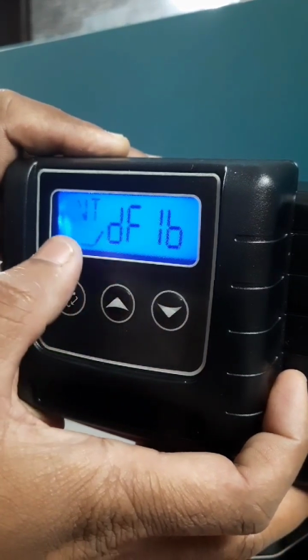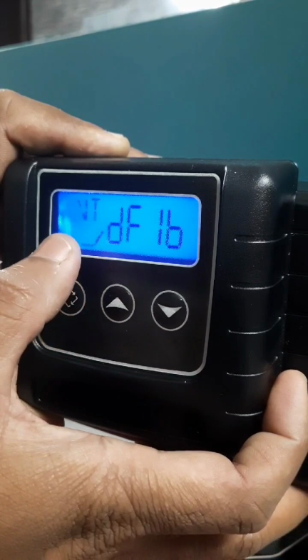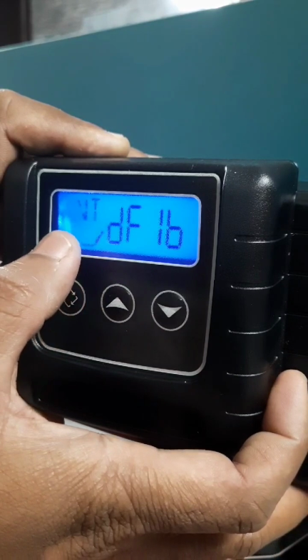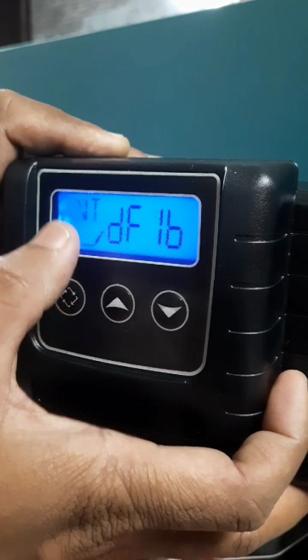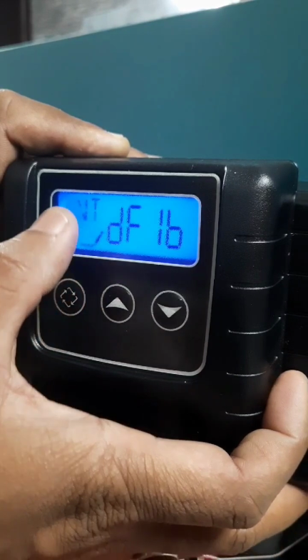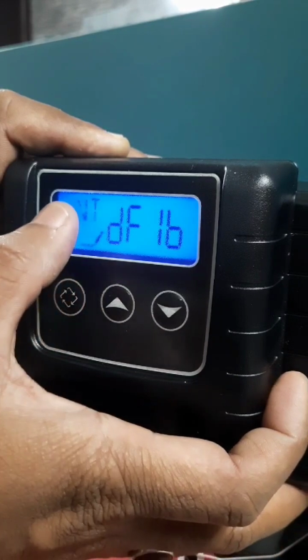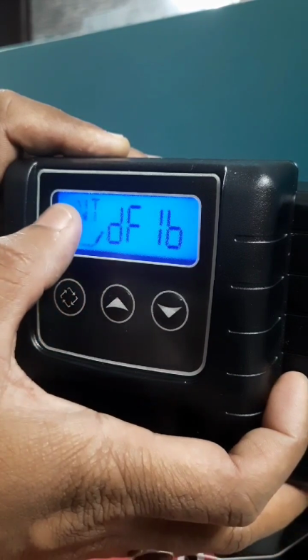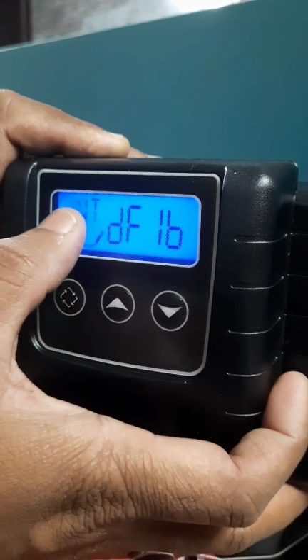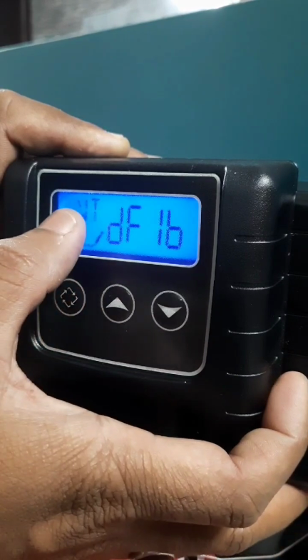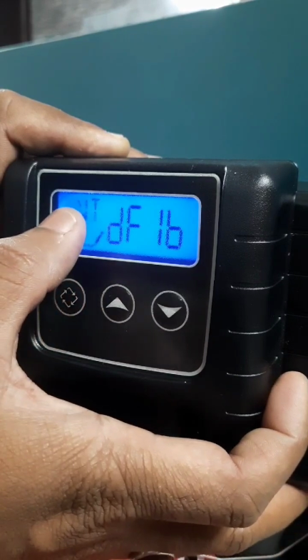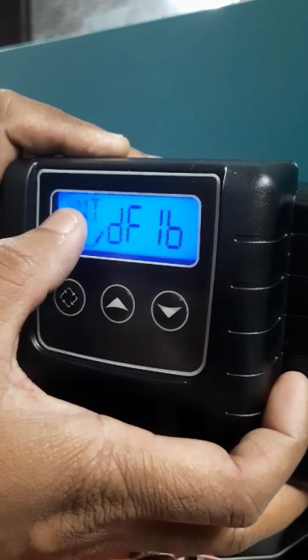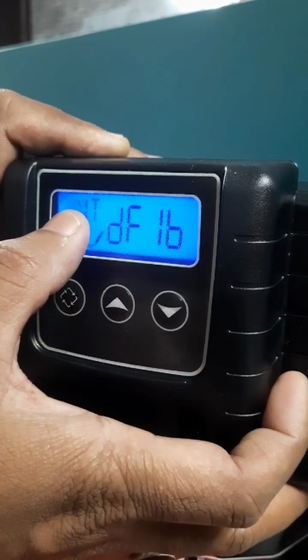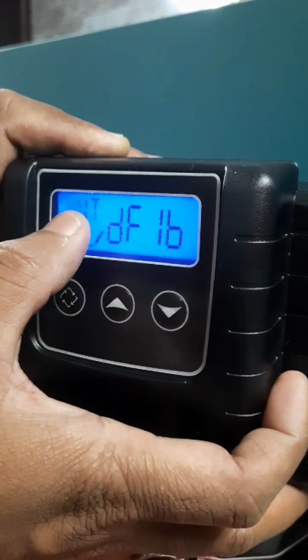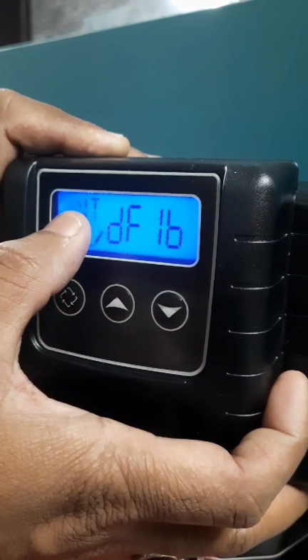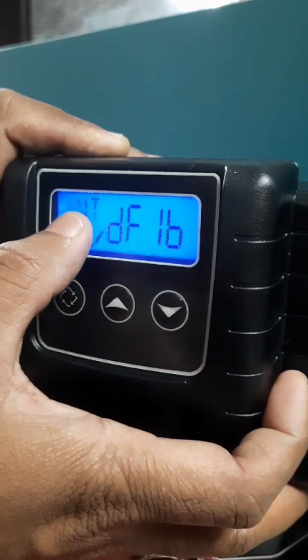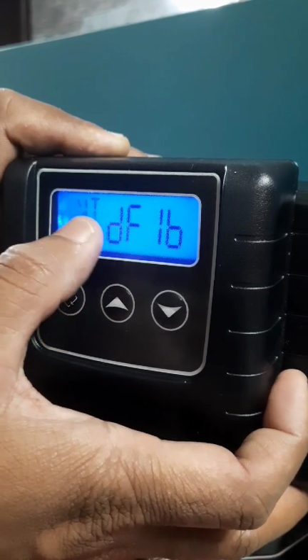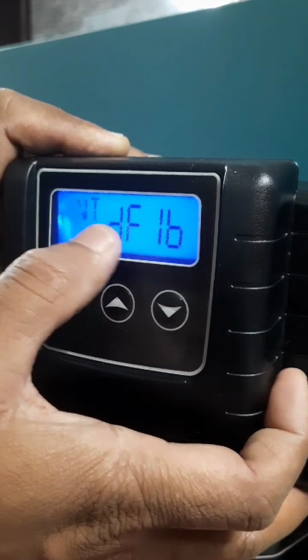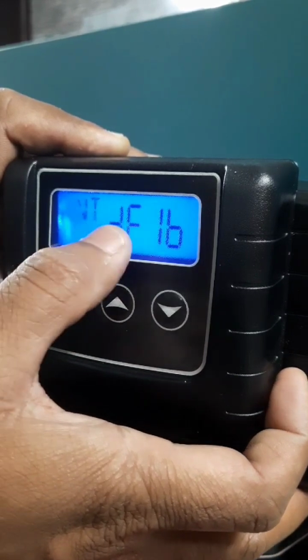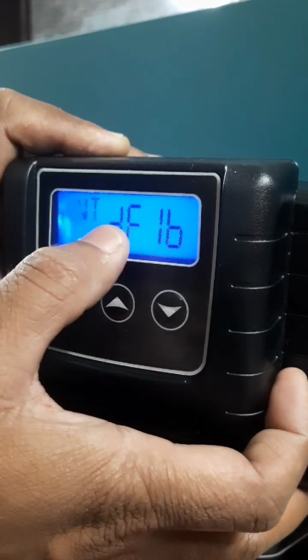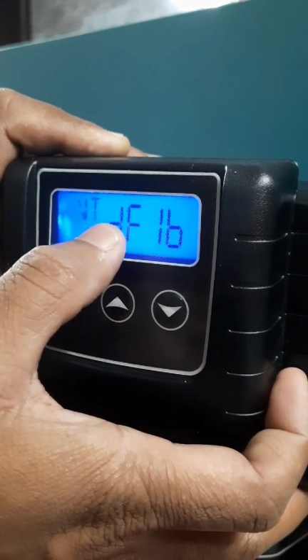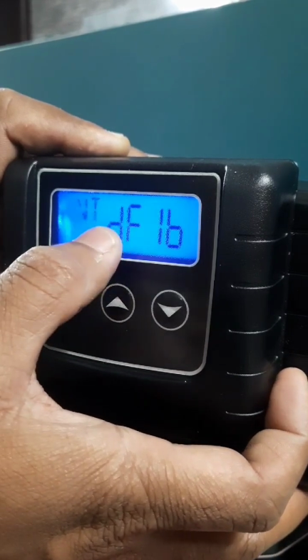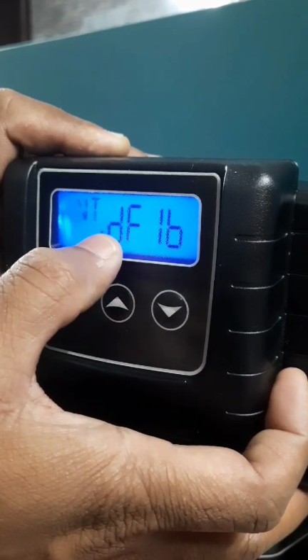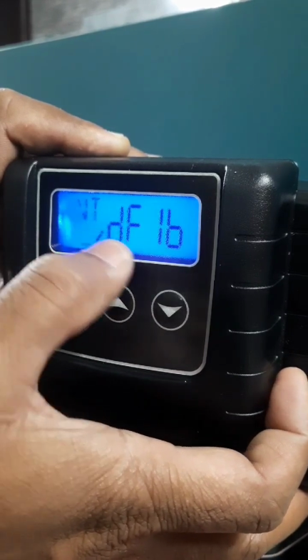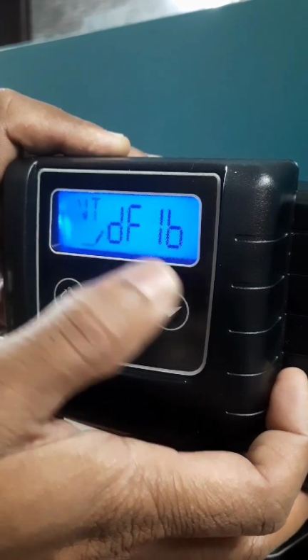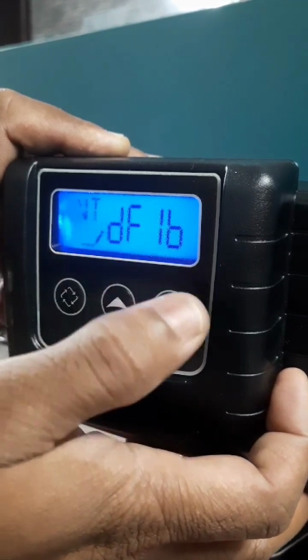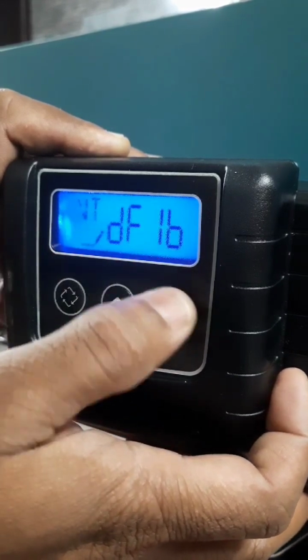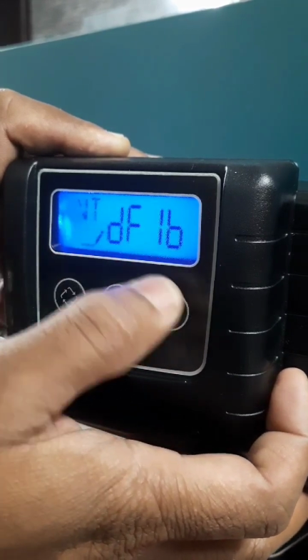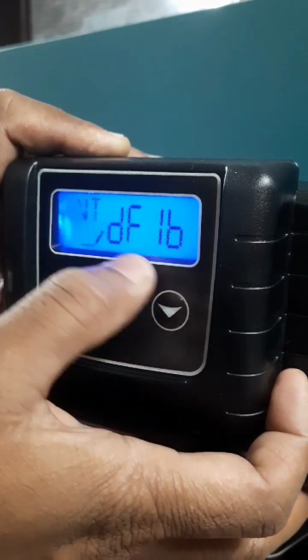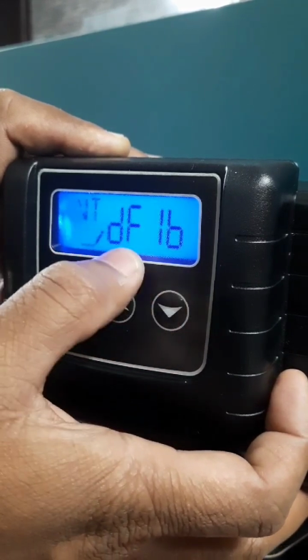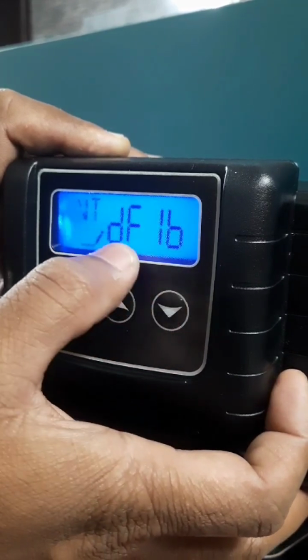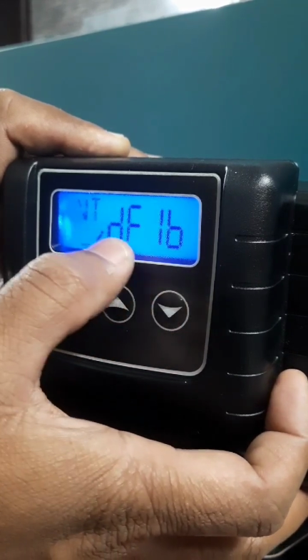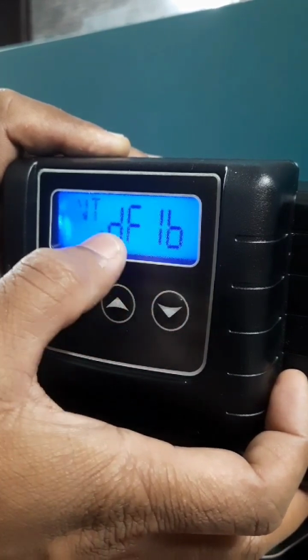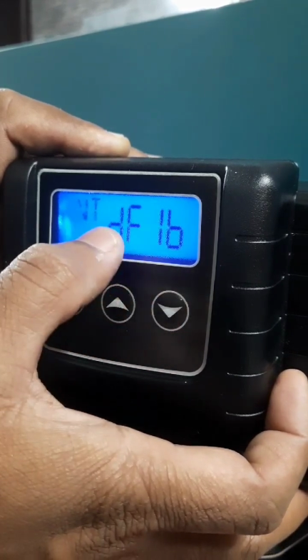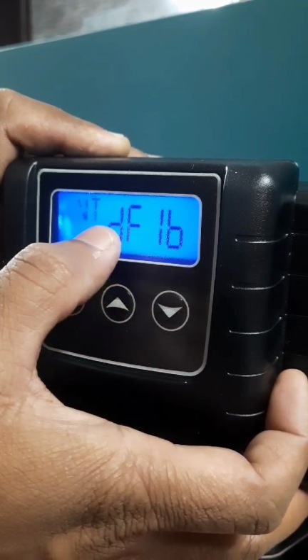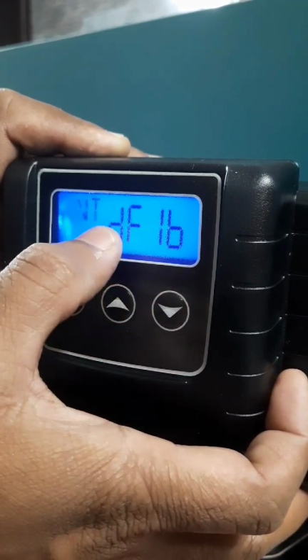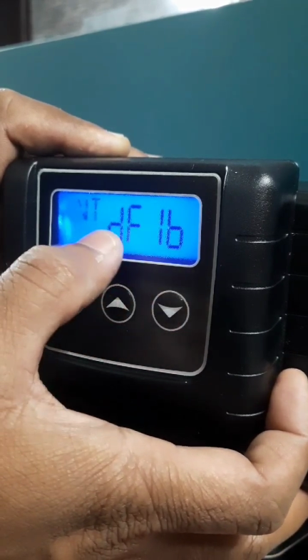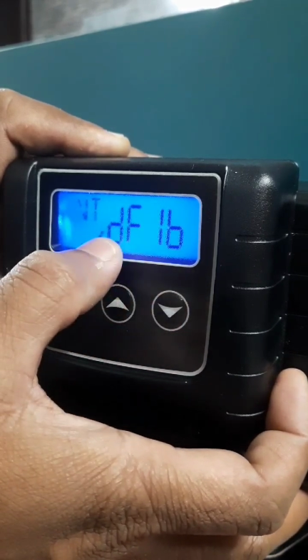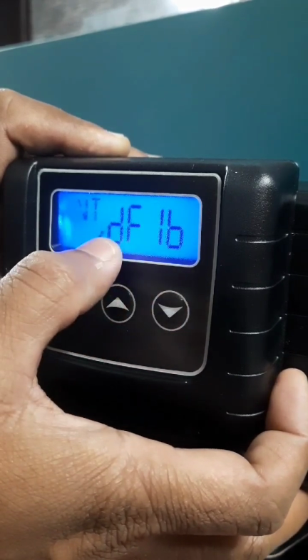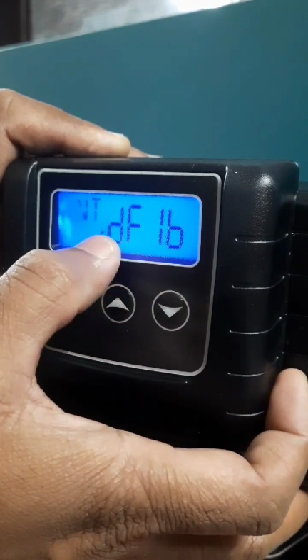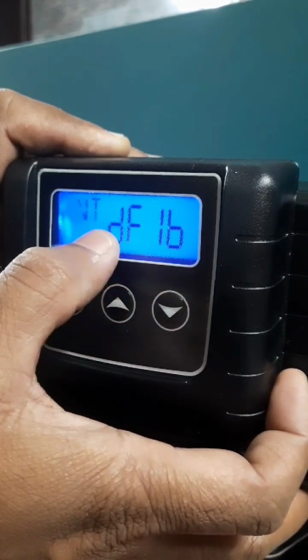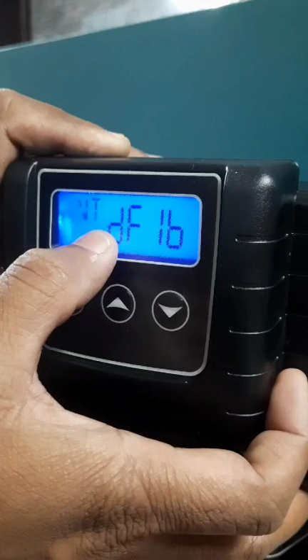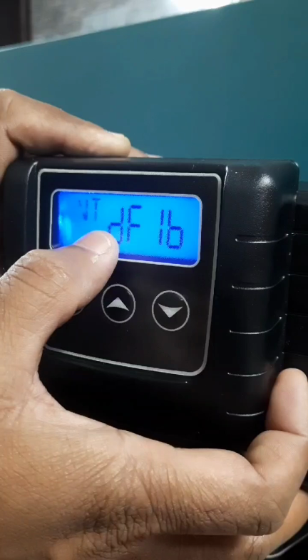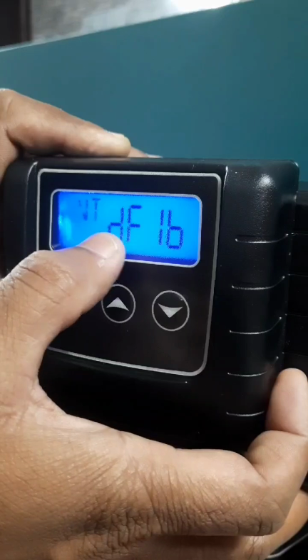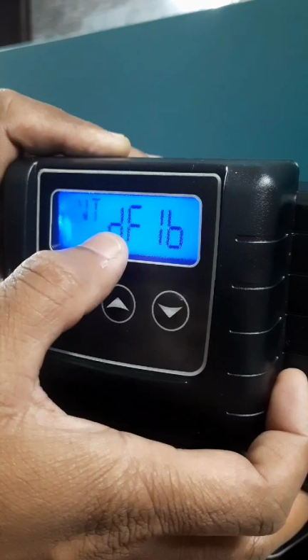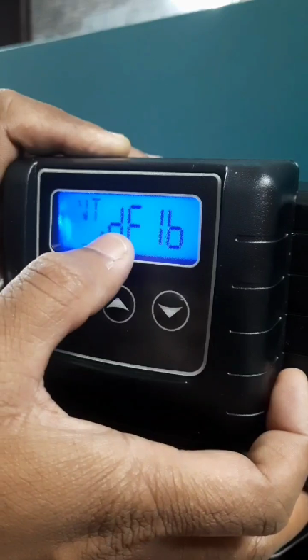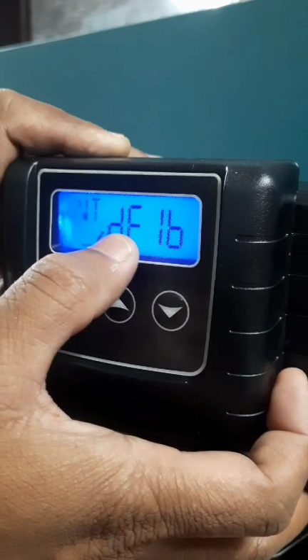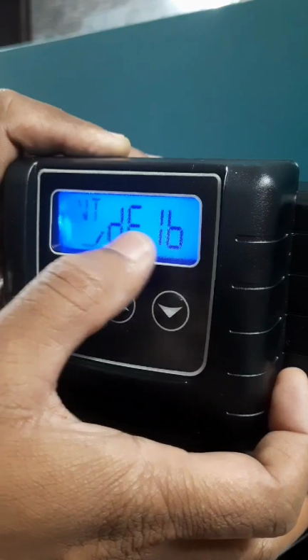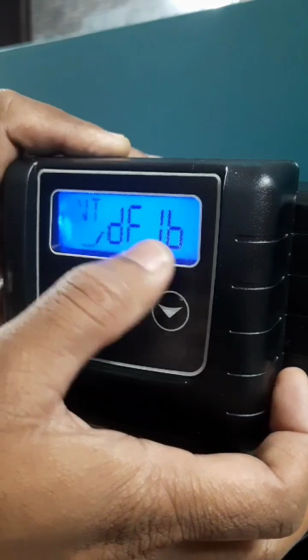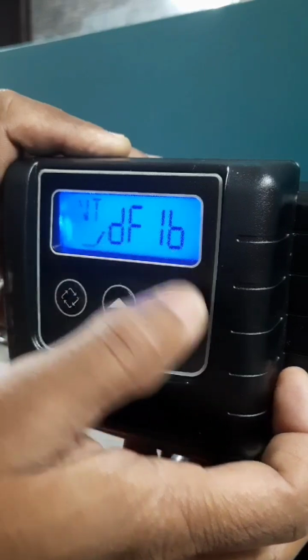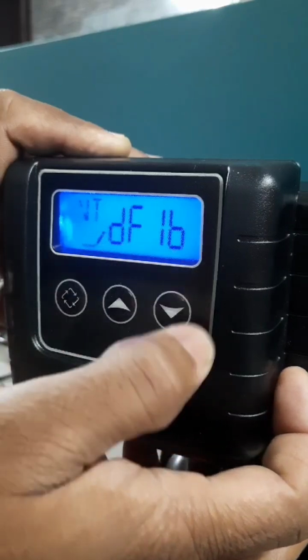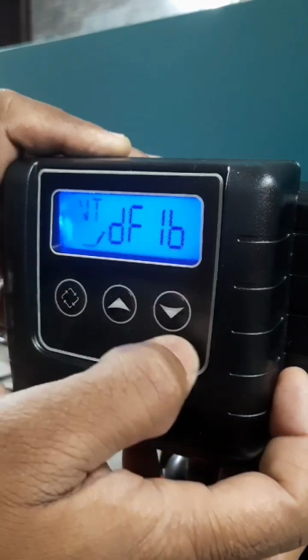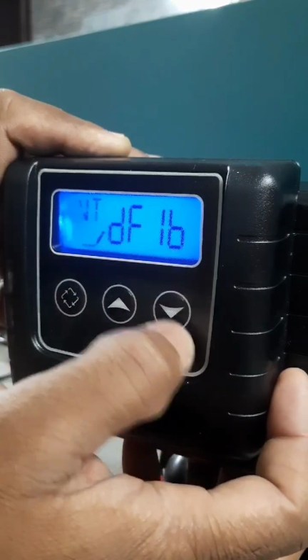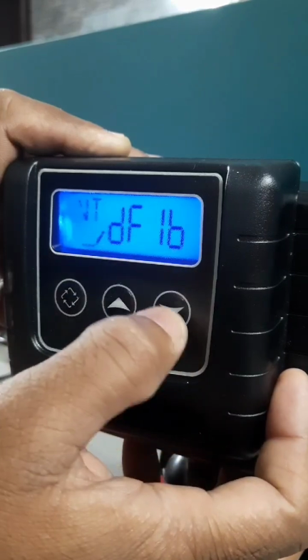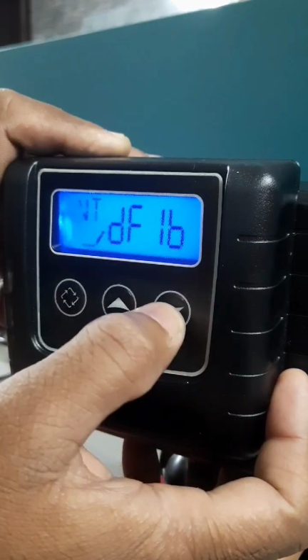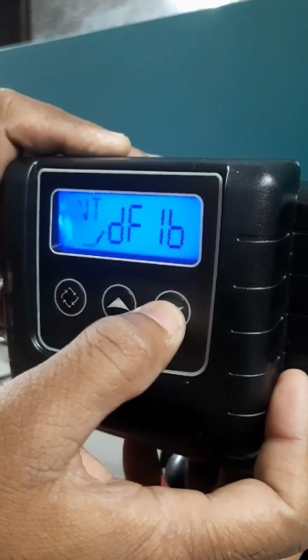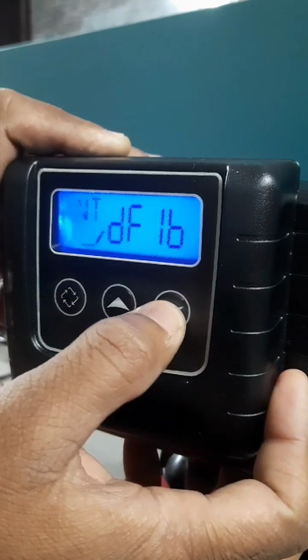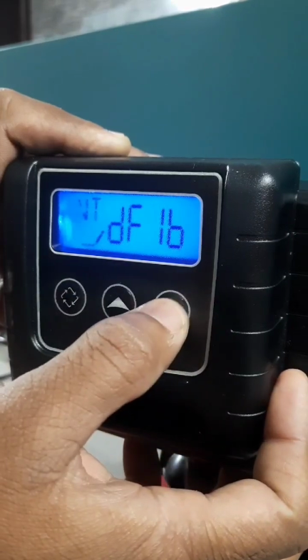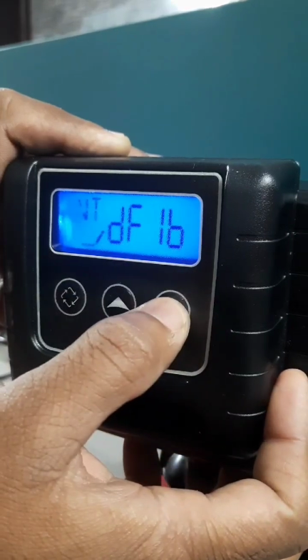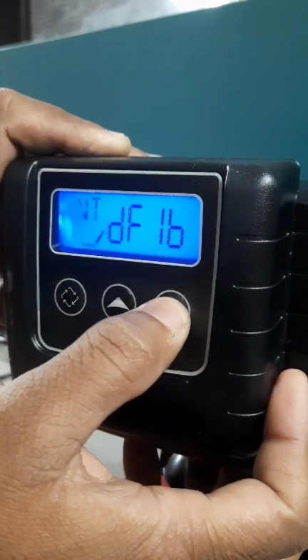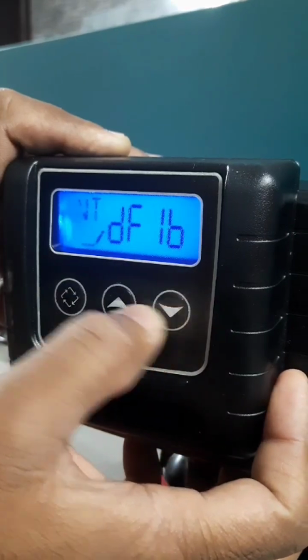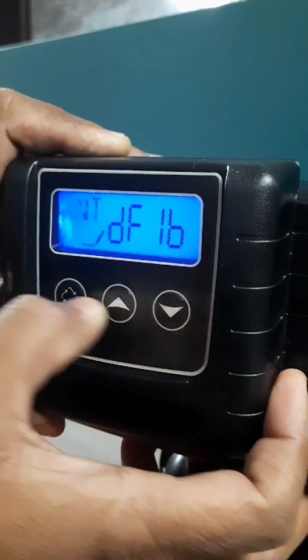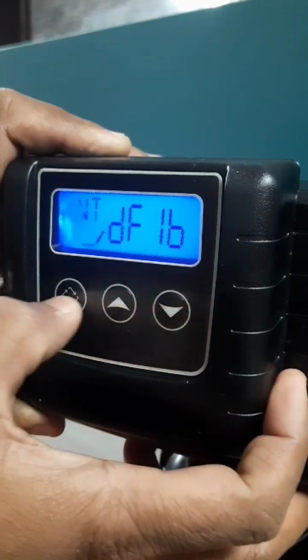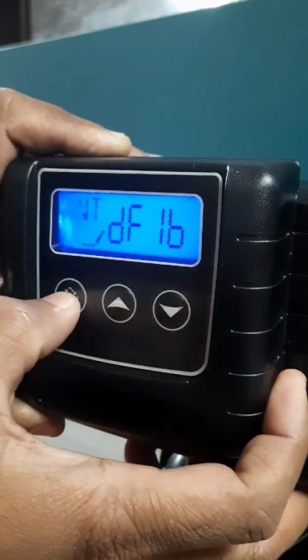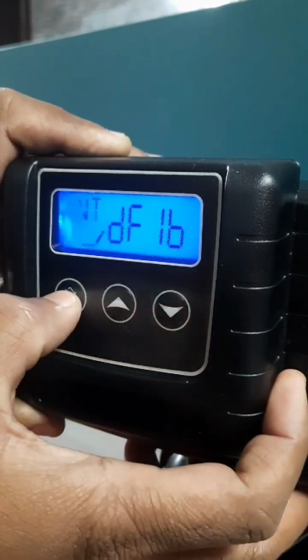Next, it is valve type. This is a softener valve, so we are selecting downflow single backwash. Press enter.